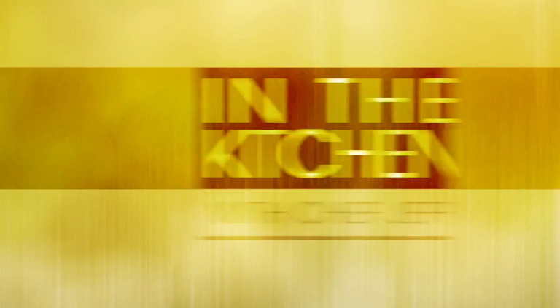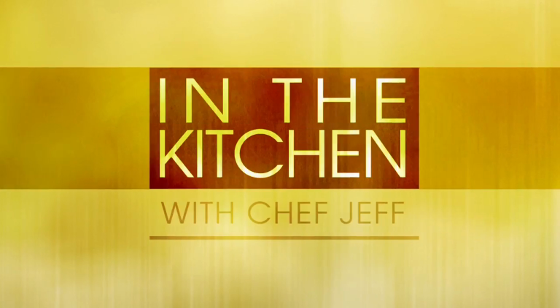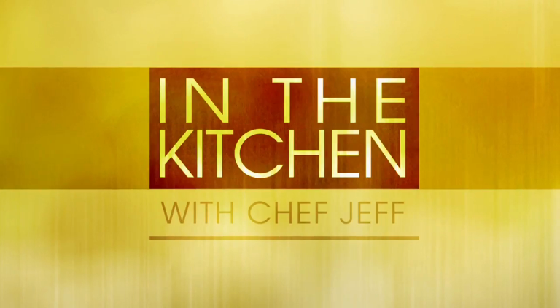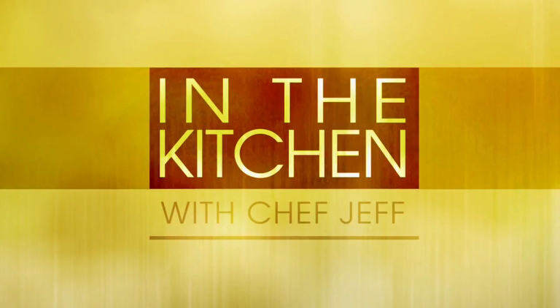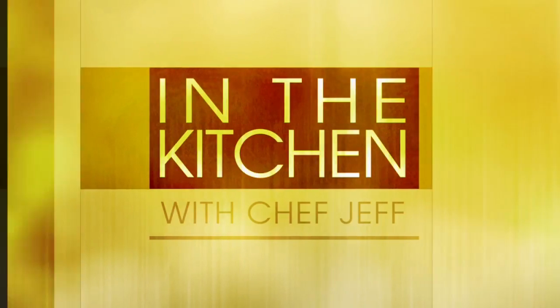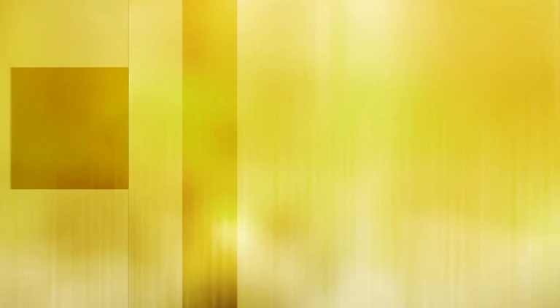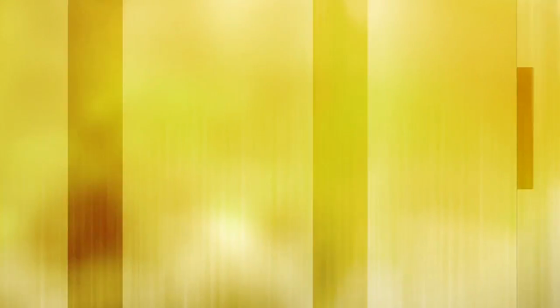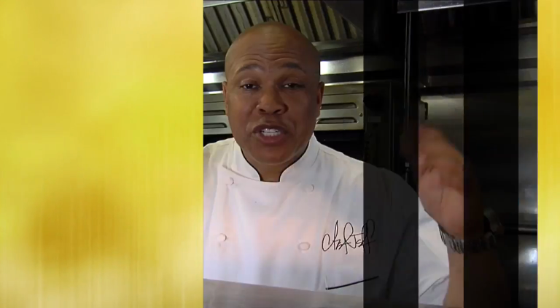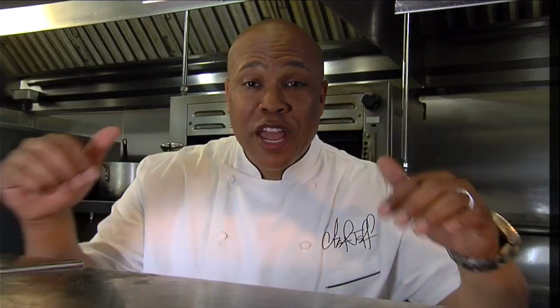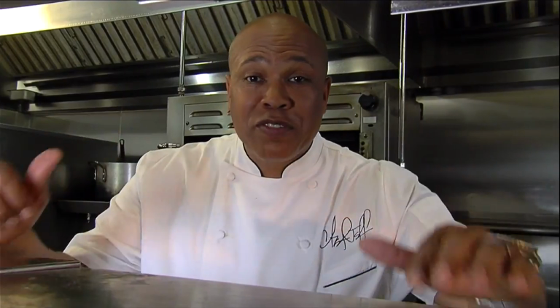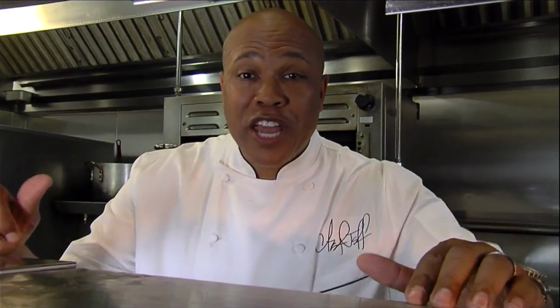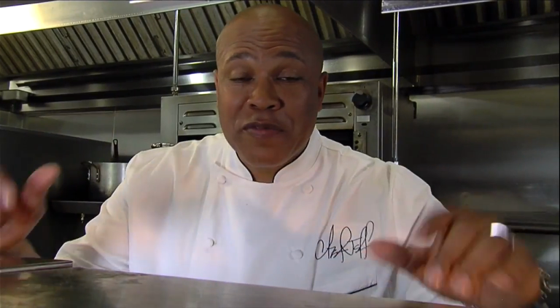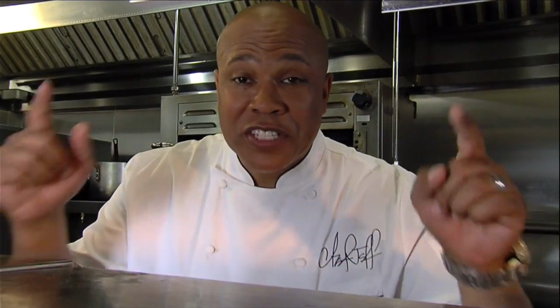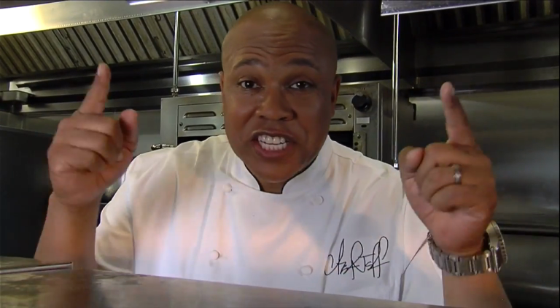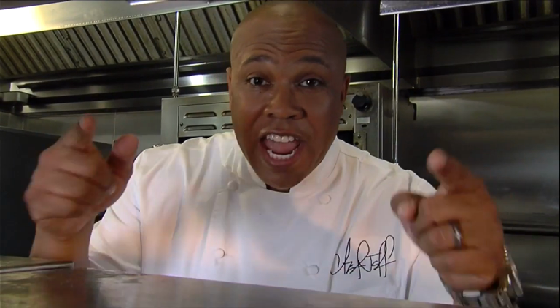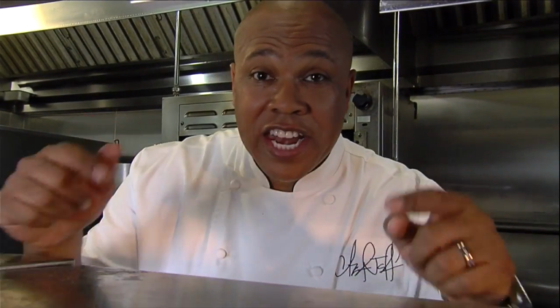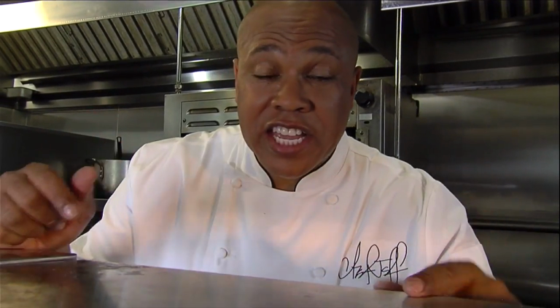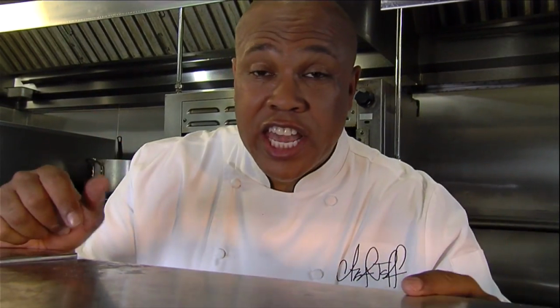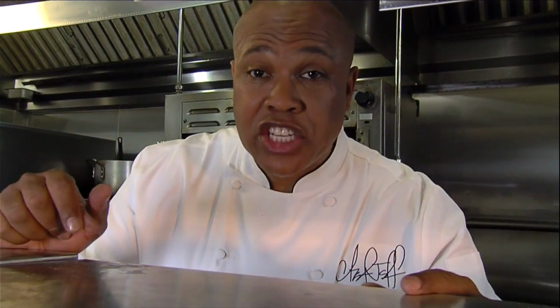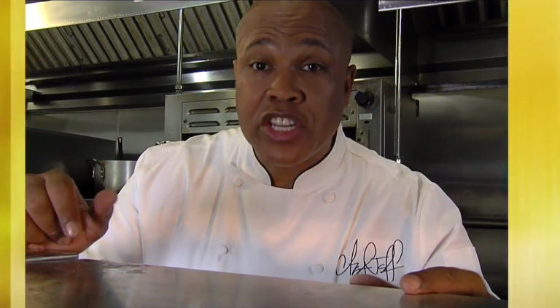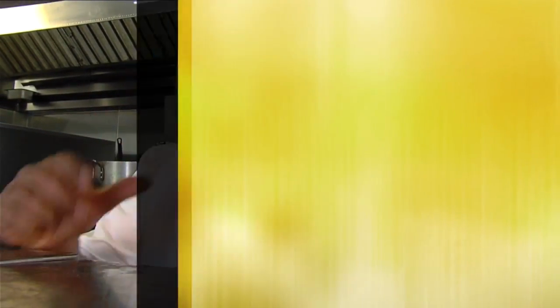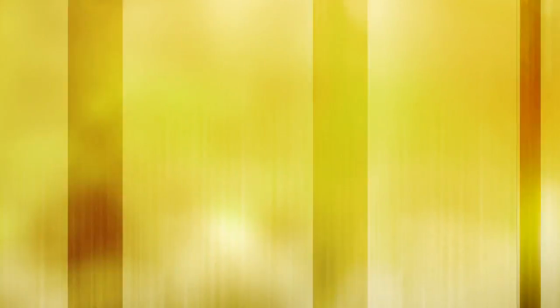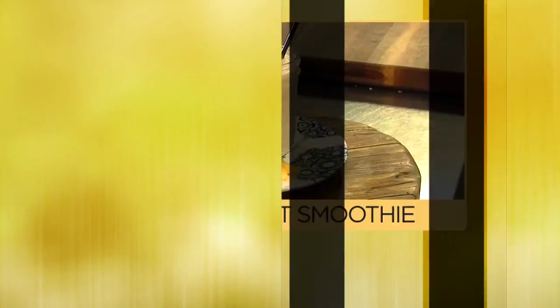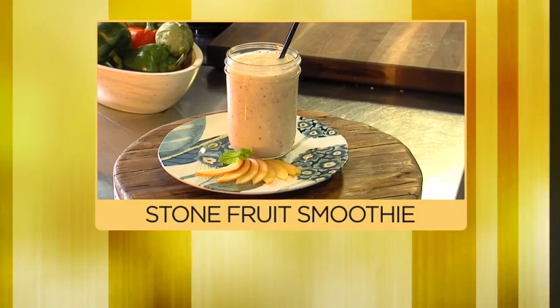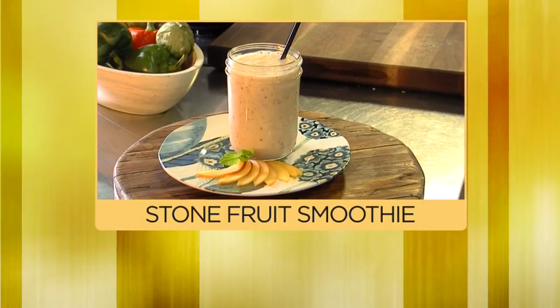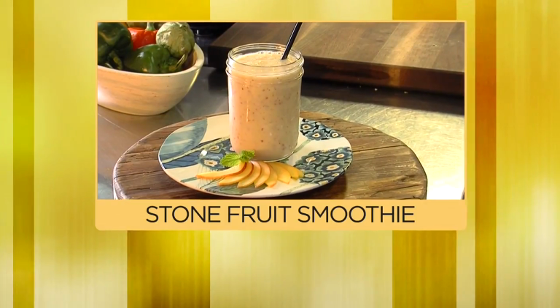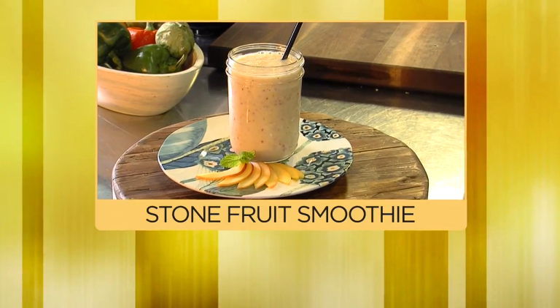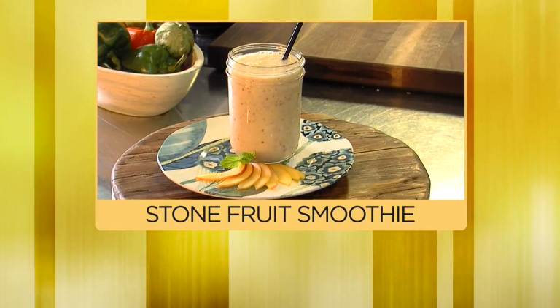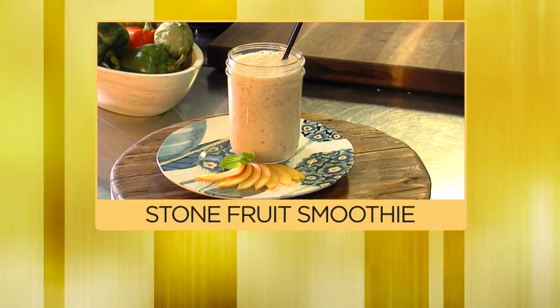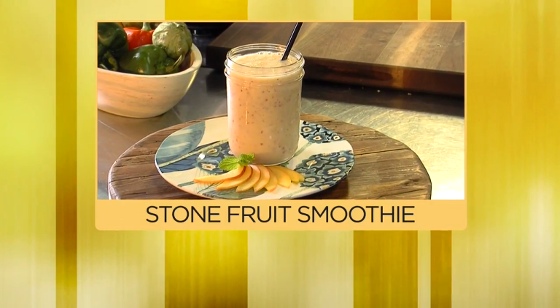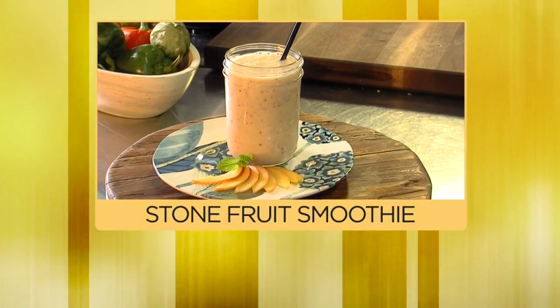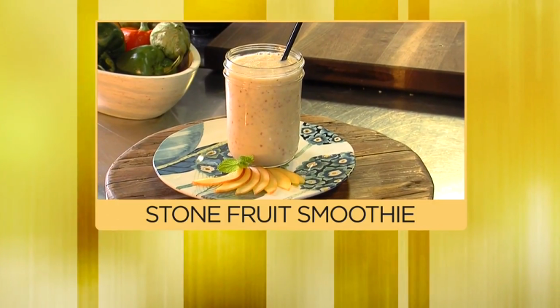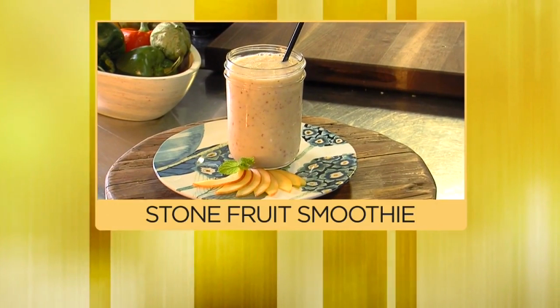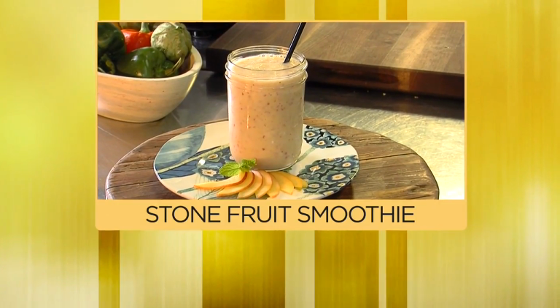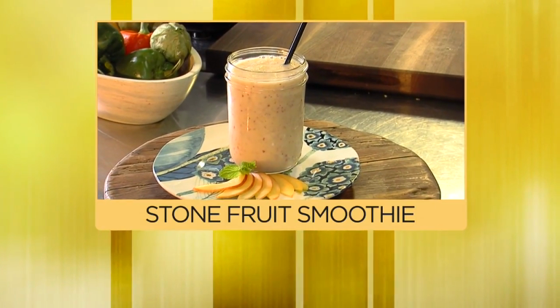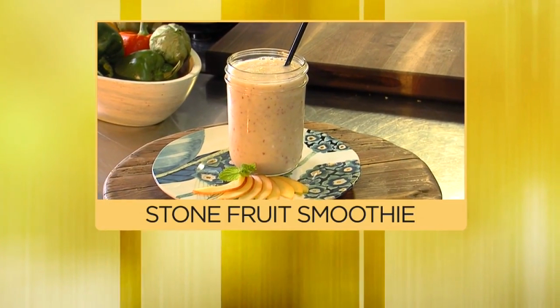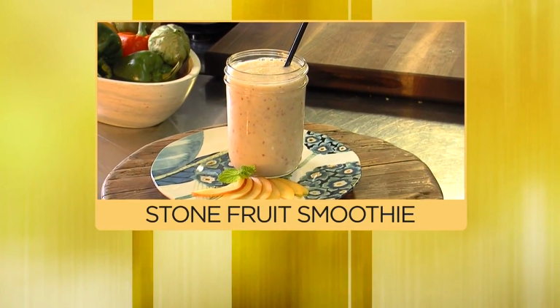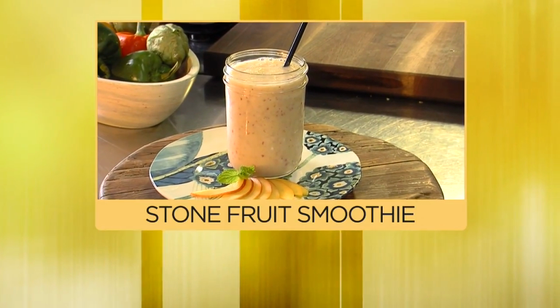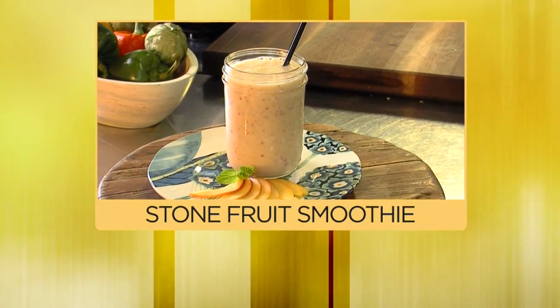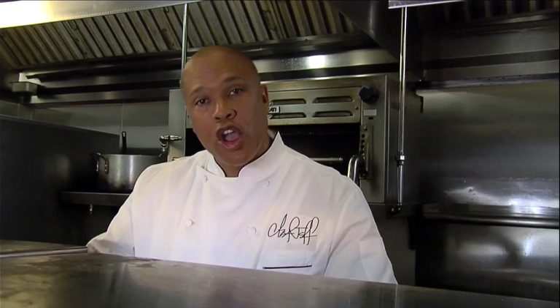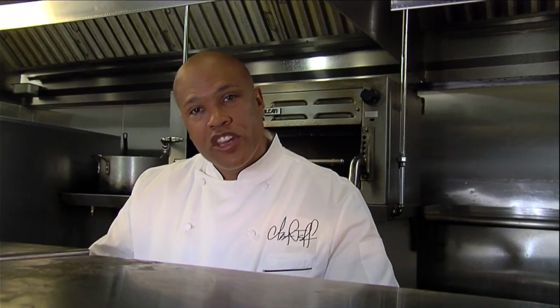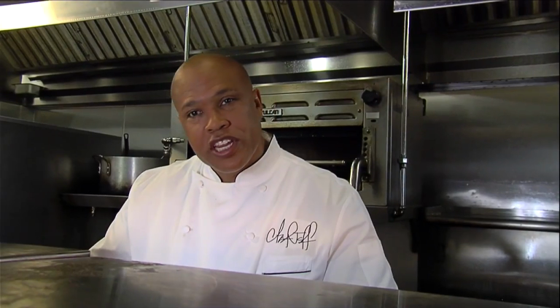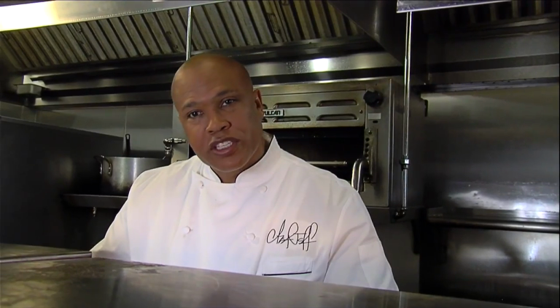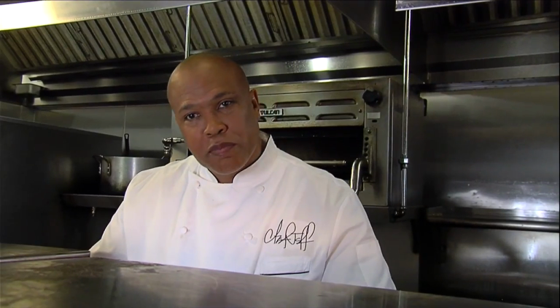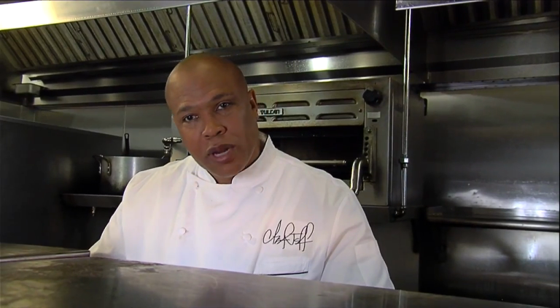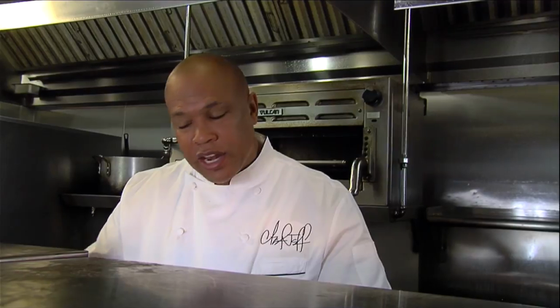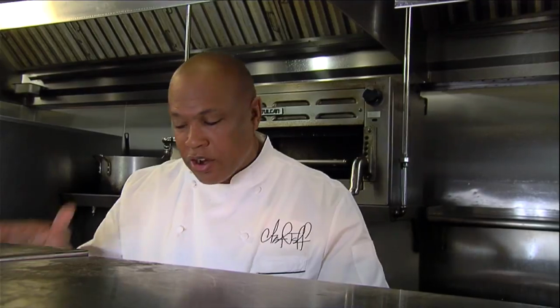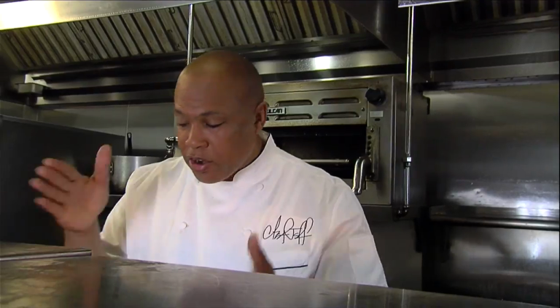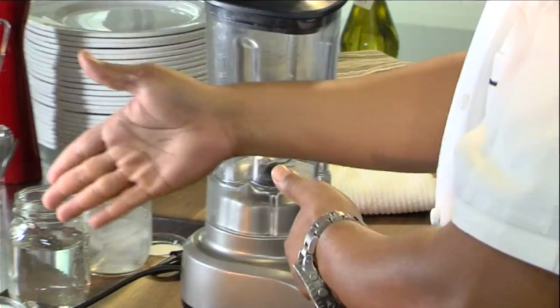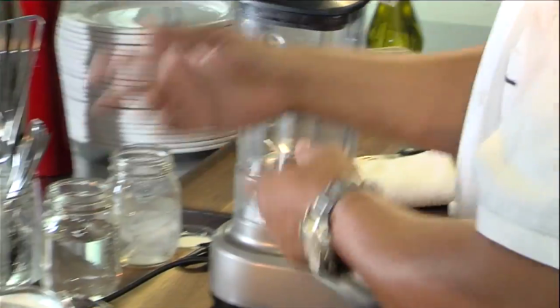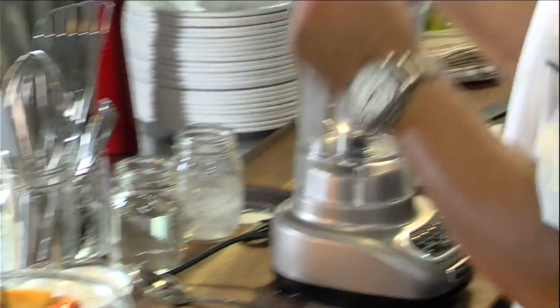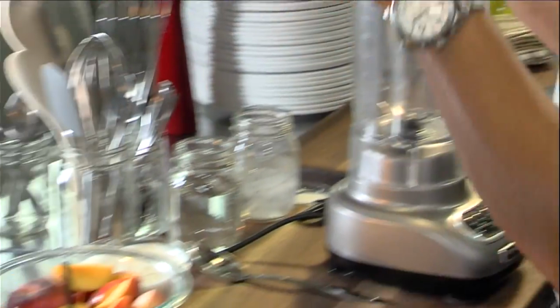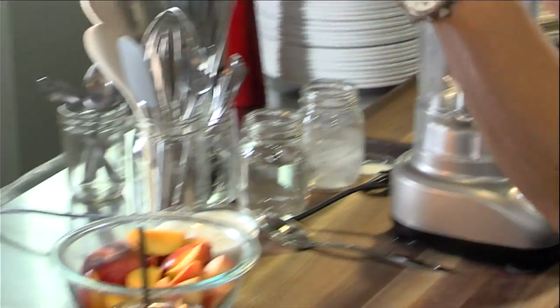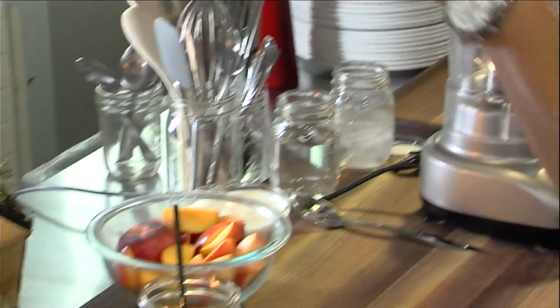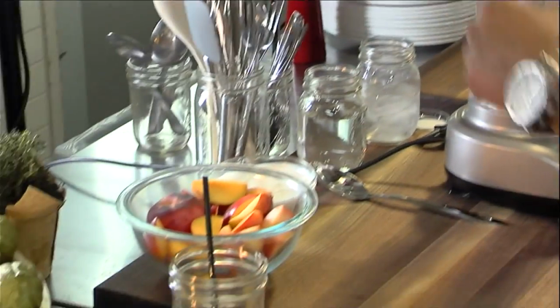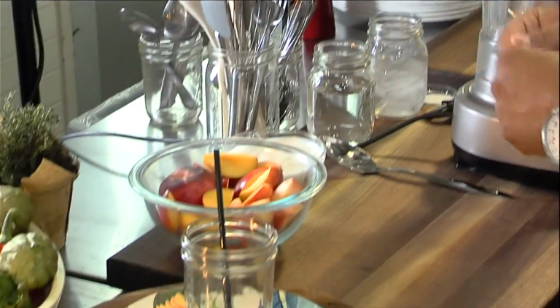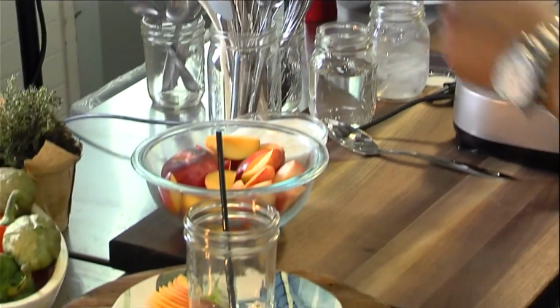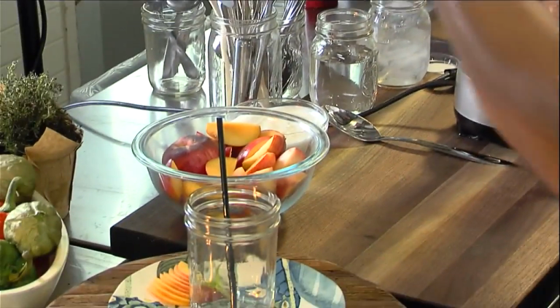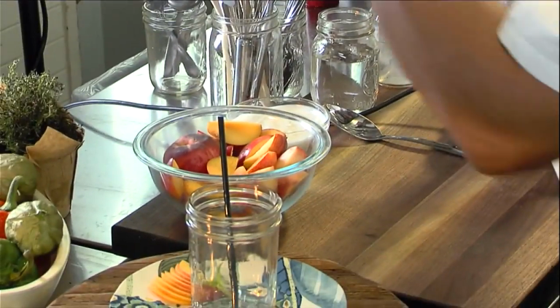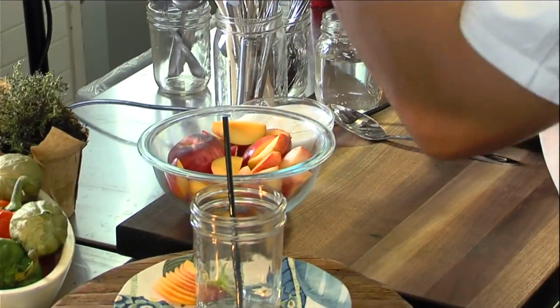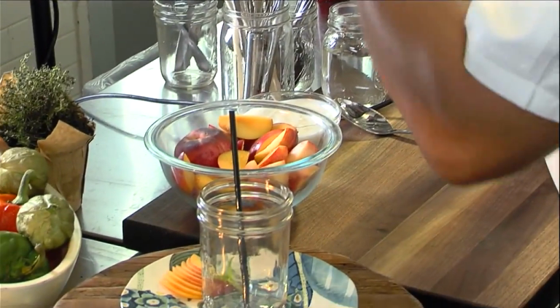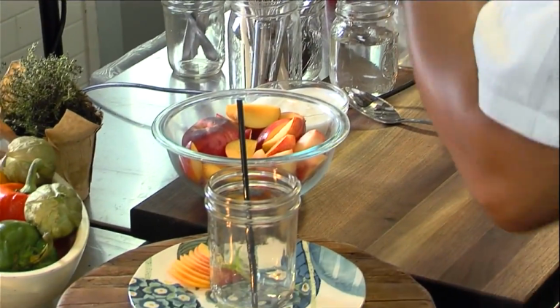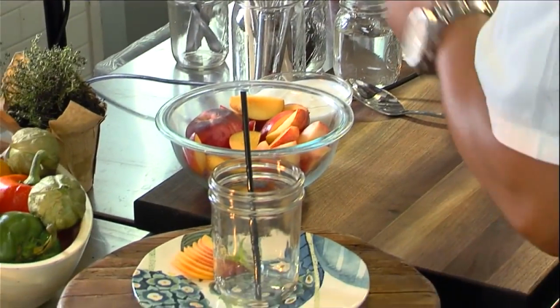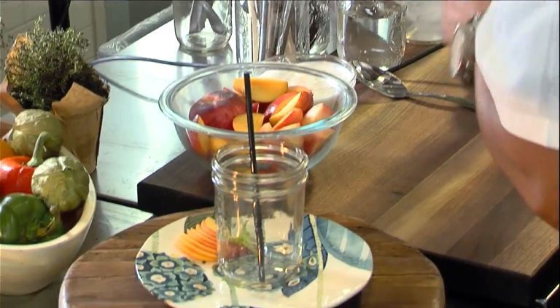Hi, I'm Chef Jeff, and today in the kitchen is leftover stone fruit smoothie. All you need is a blender, fruit, yogurt, and a little bit of ice water.